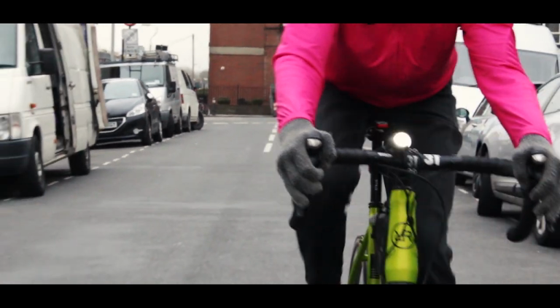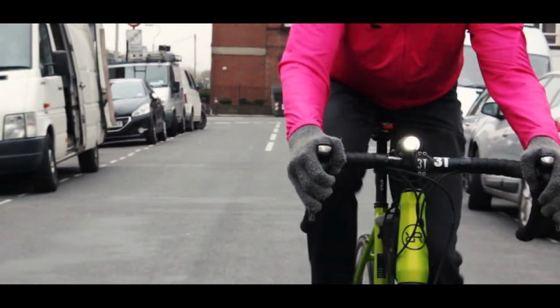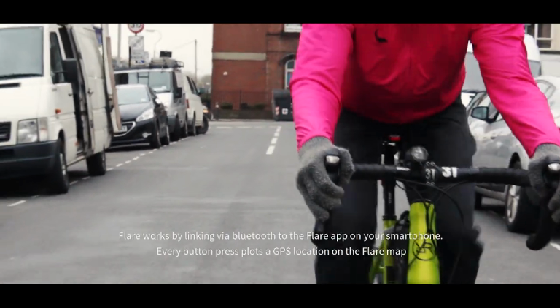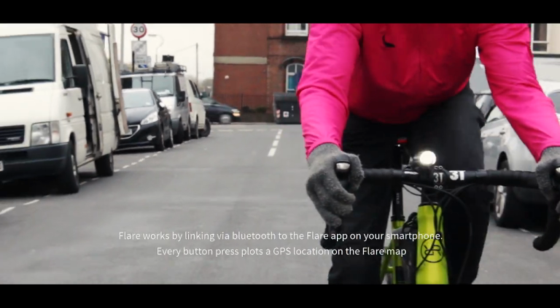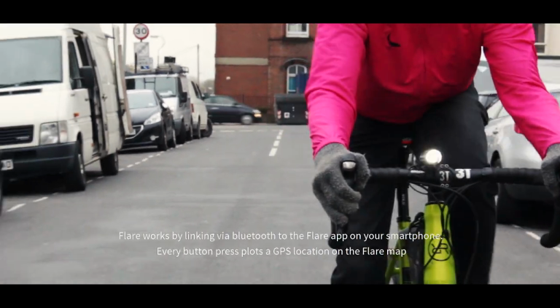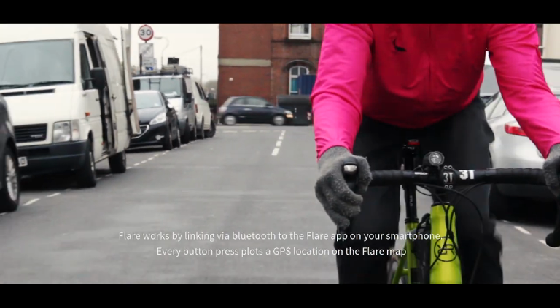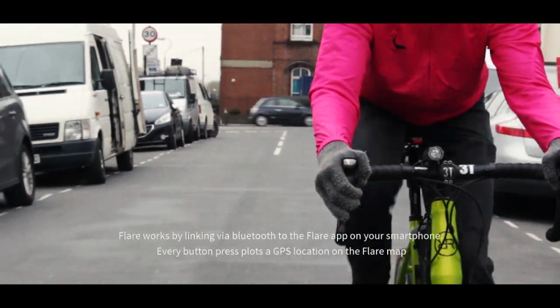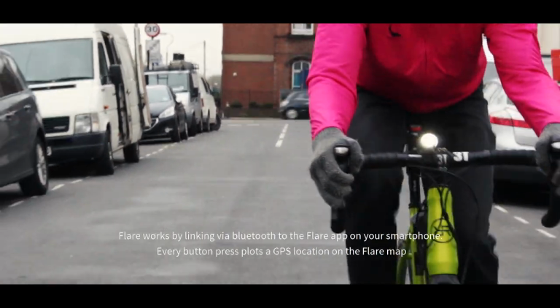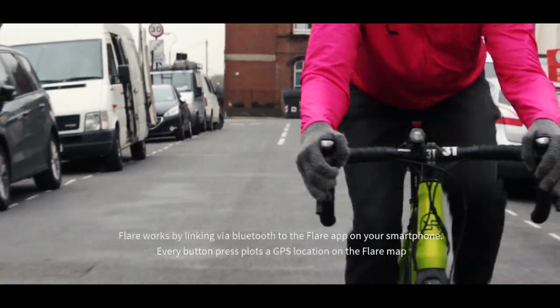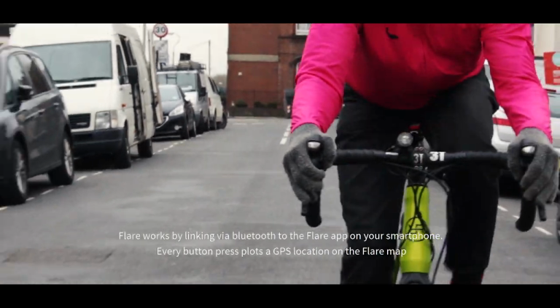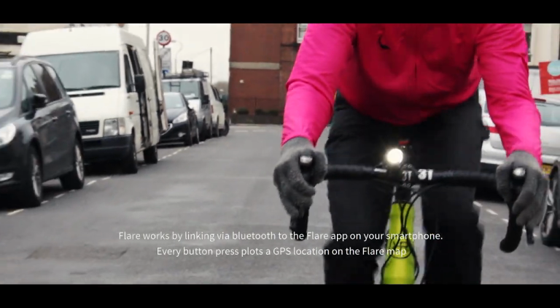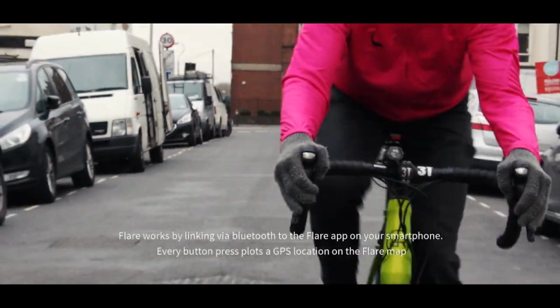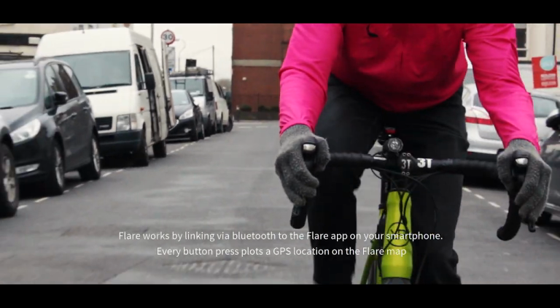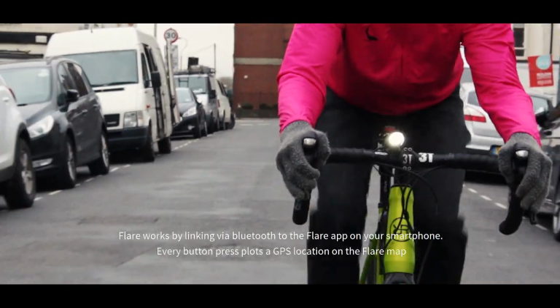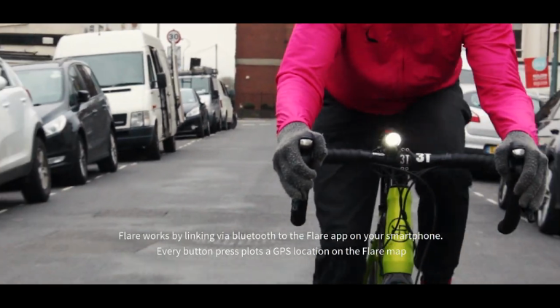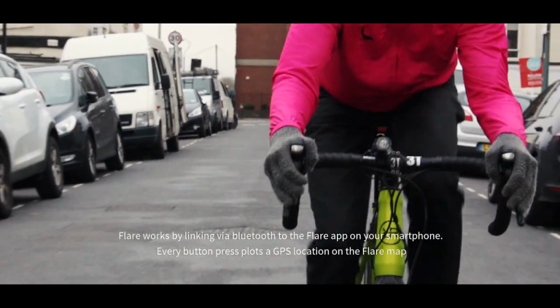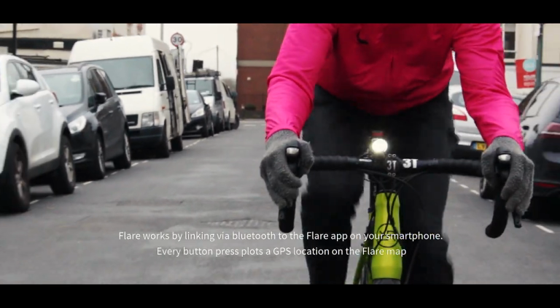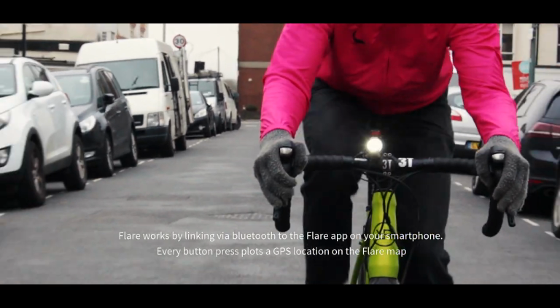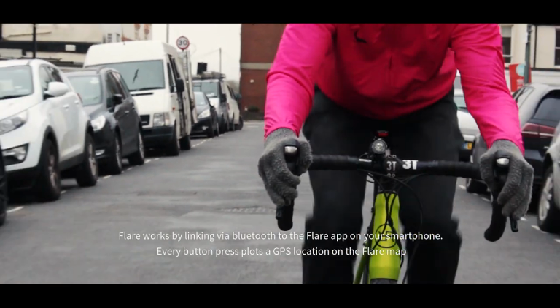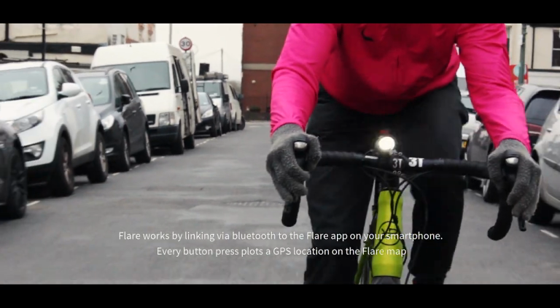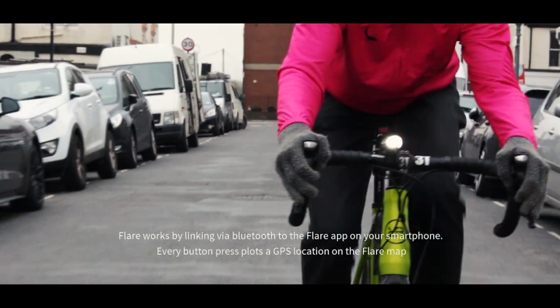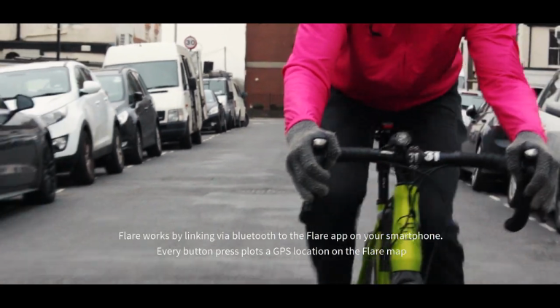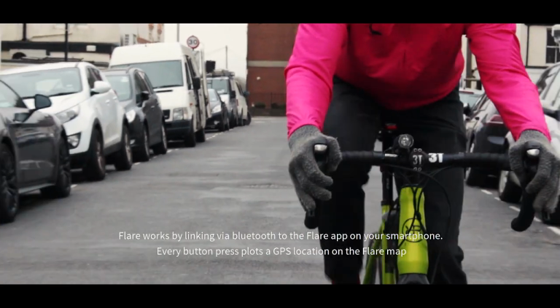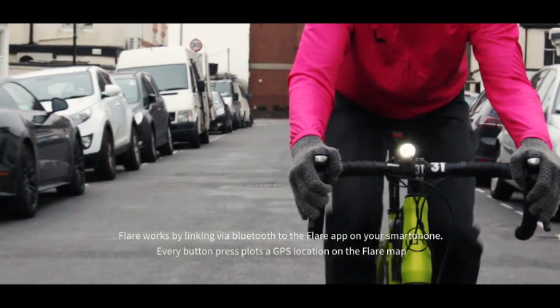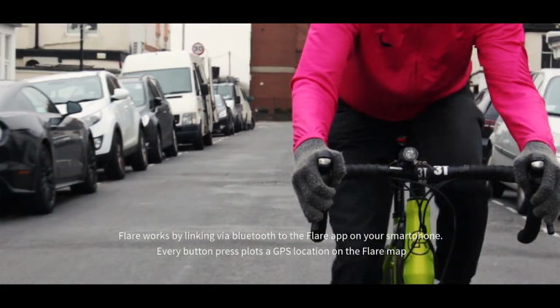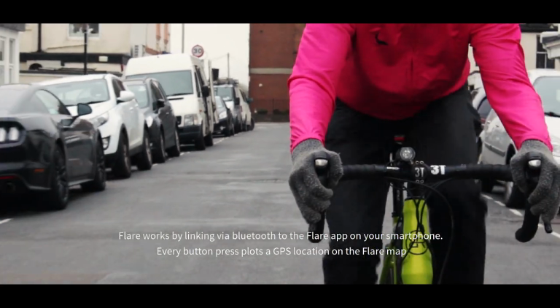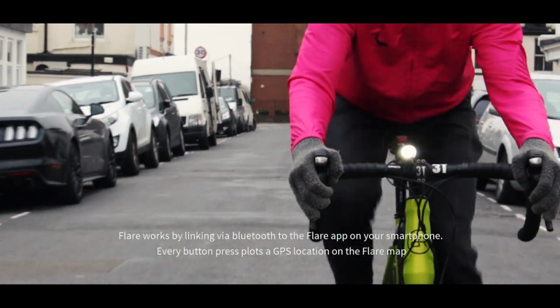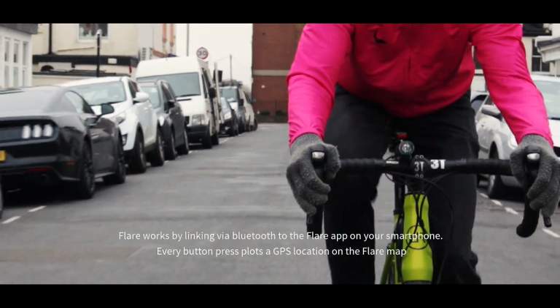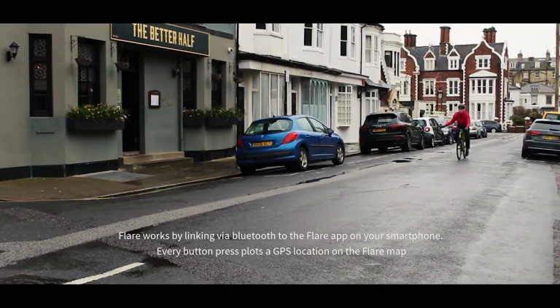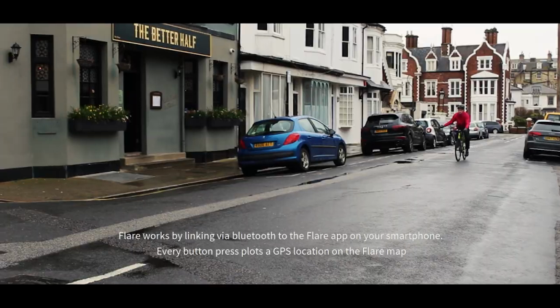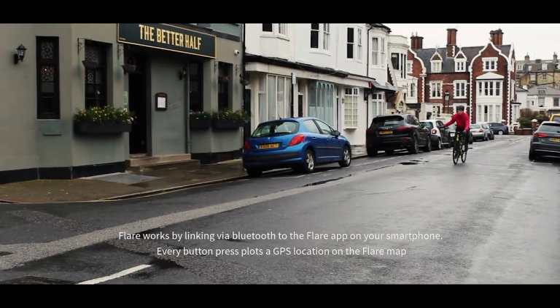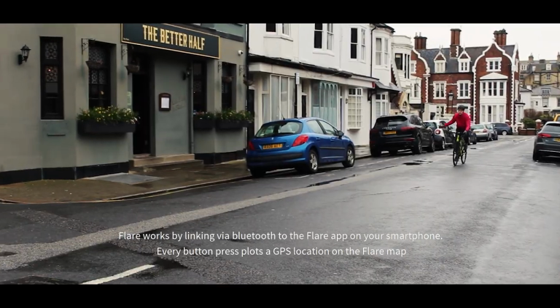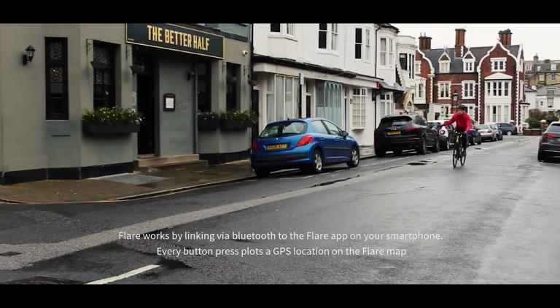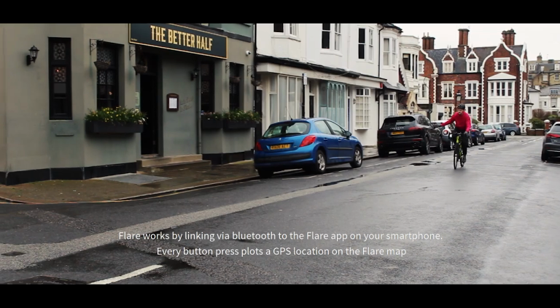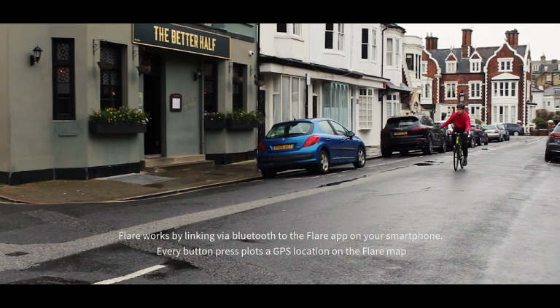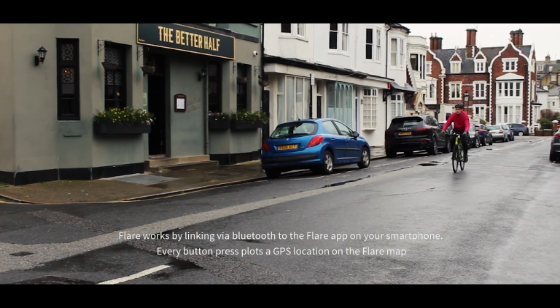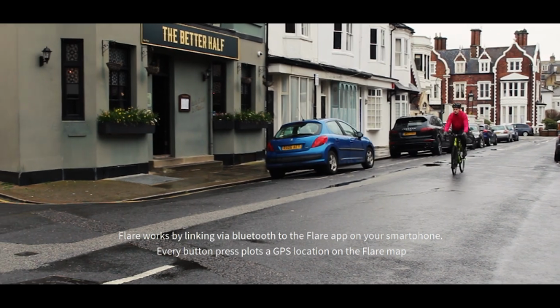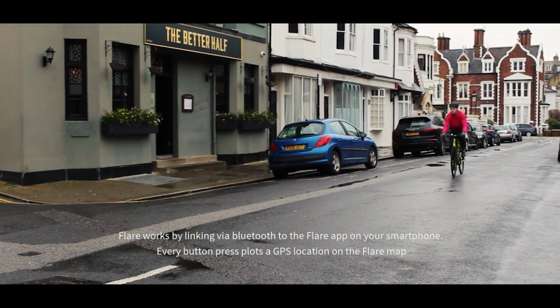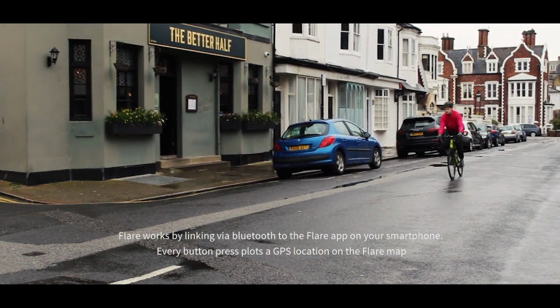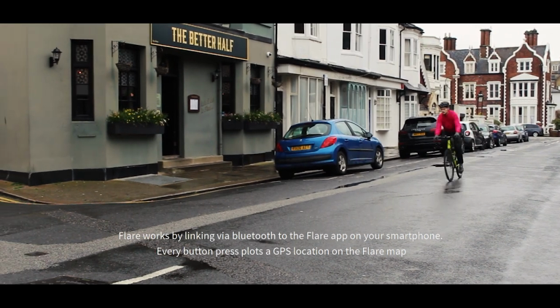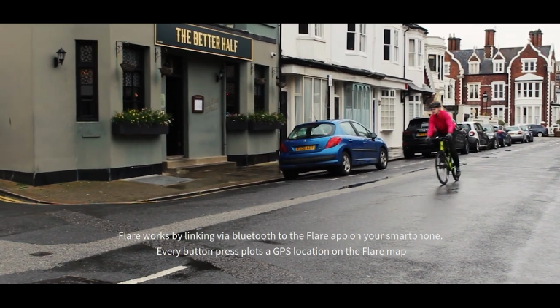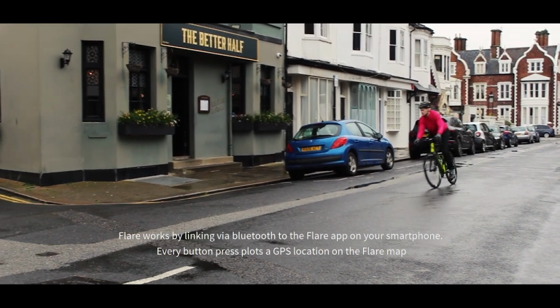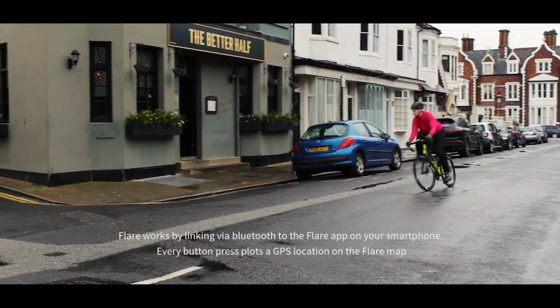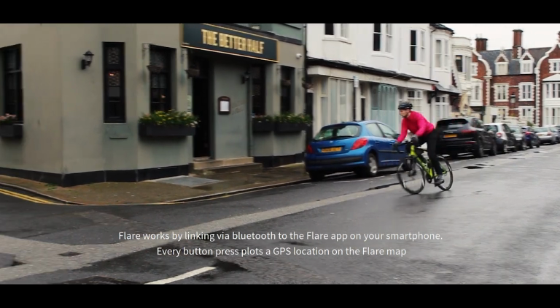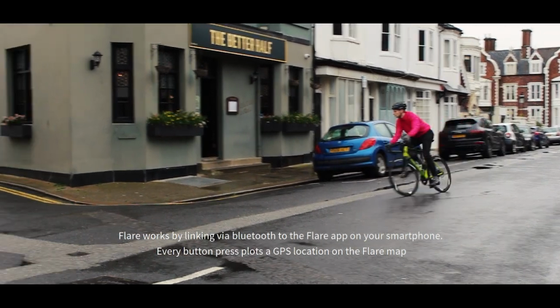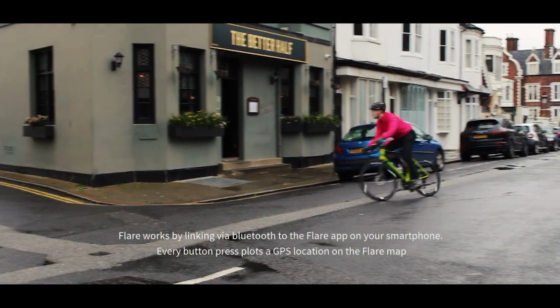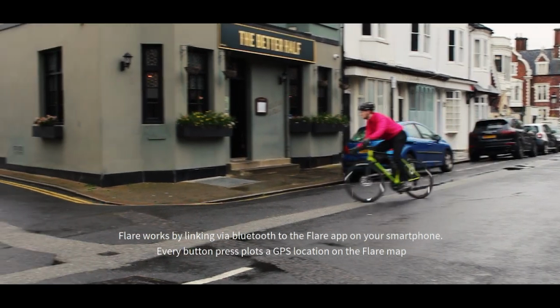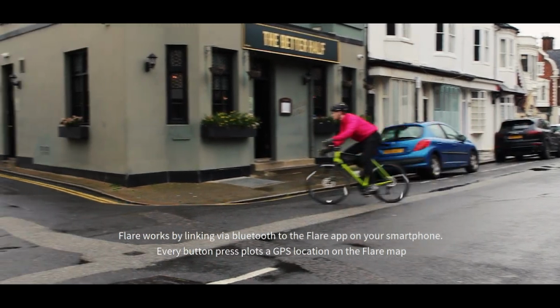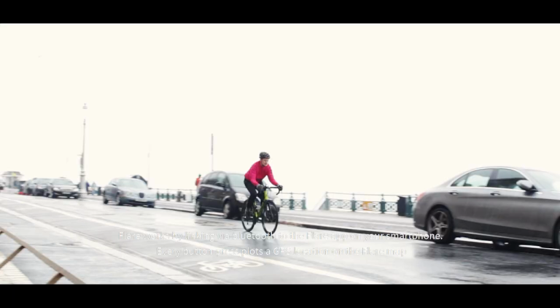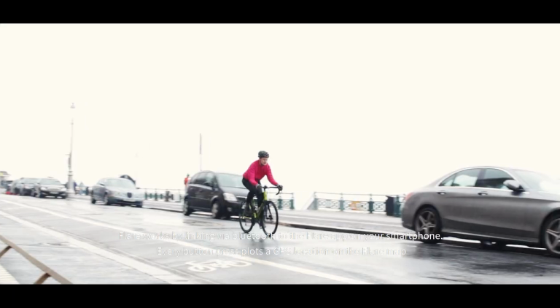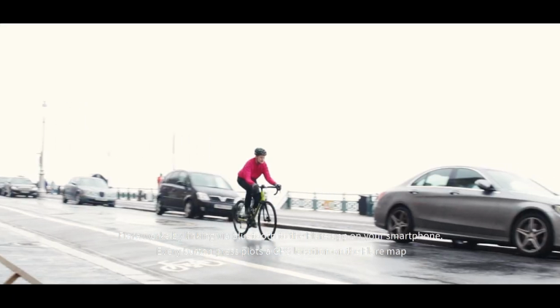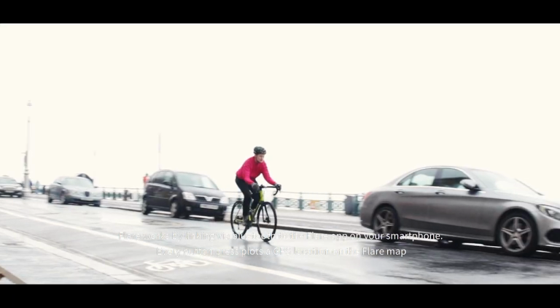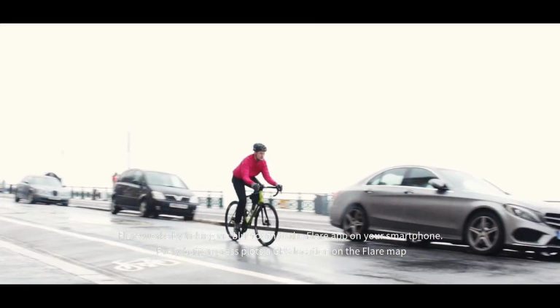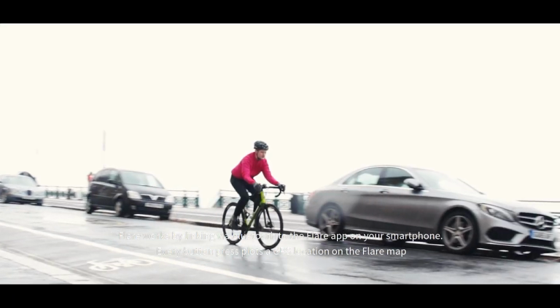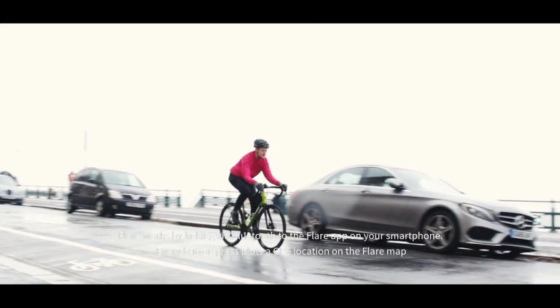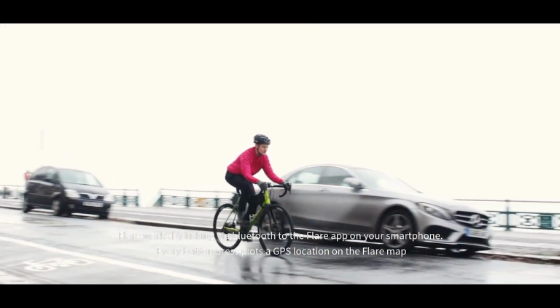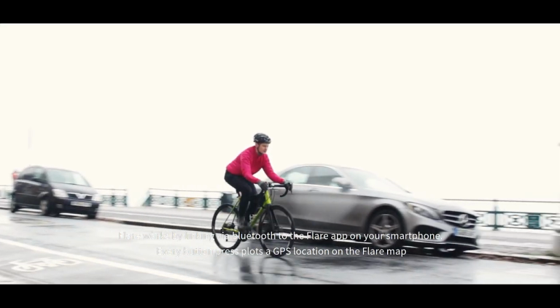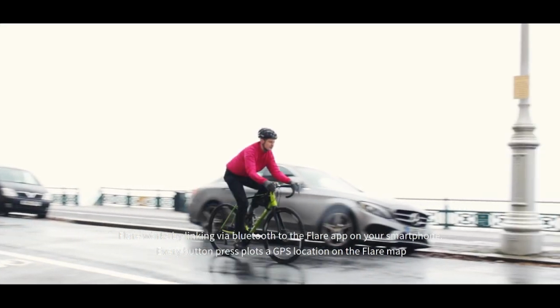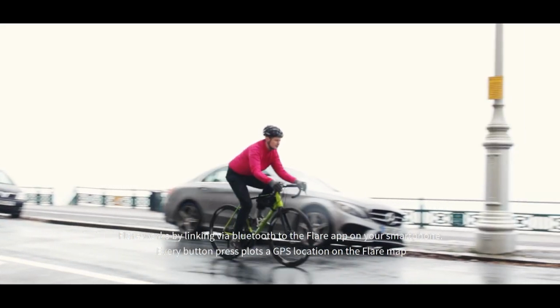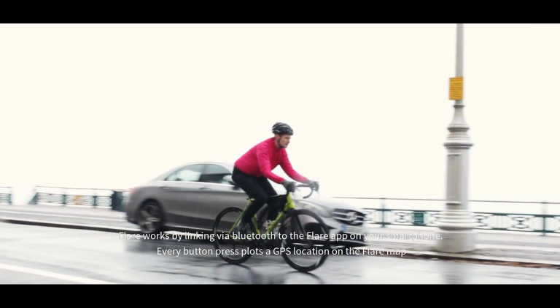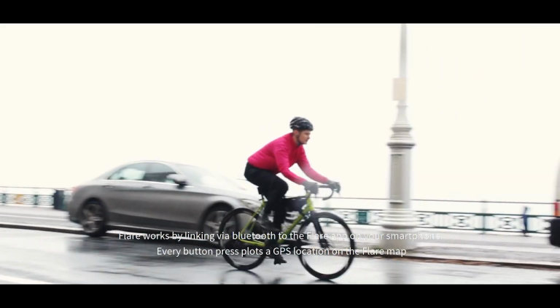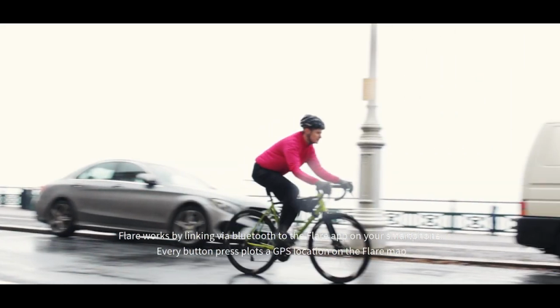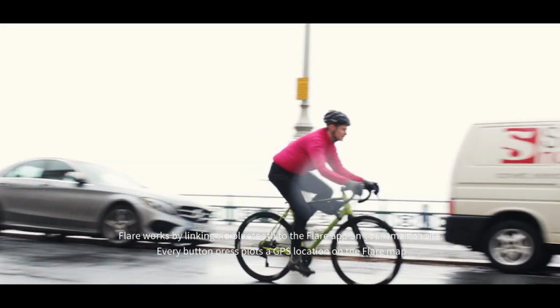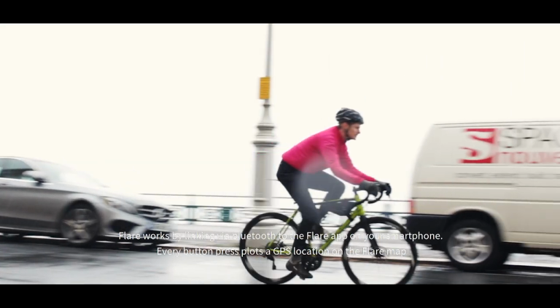Flare works by linking via Bluetooth to the Flare app on your smartphone. Every button pressed plots a GPS location on the Flare map.